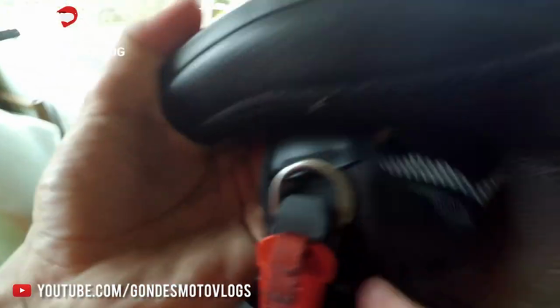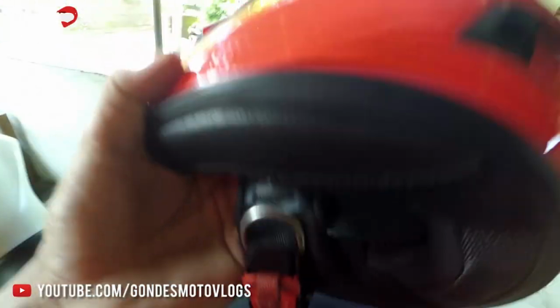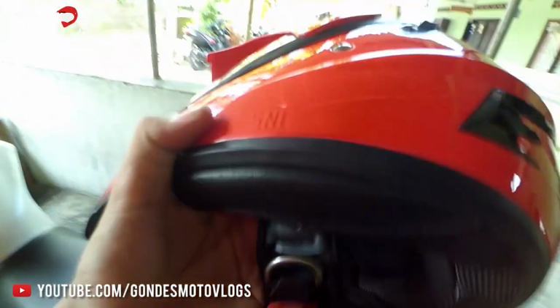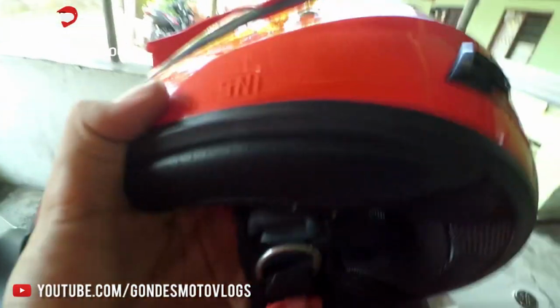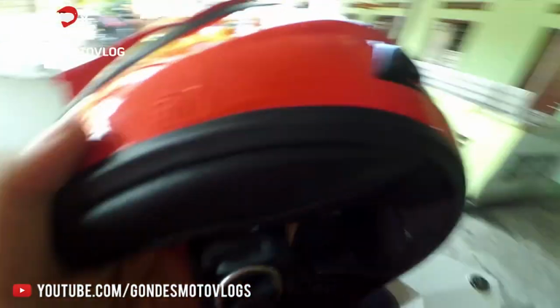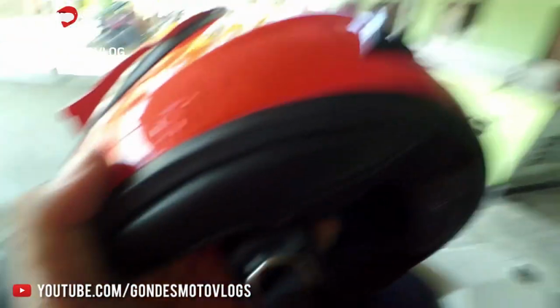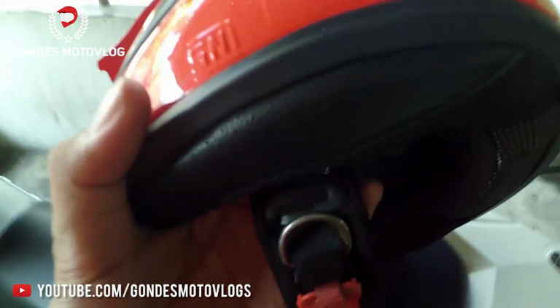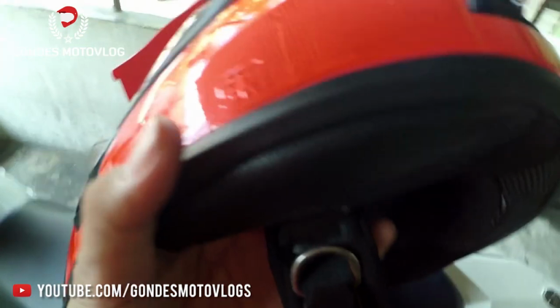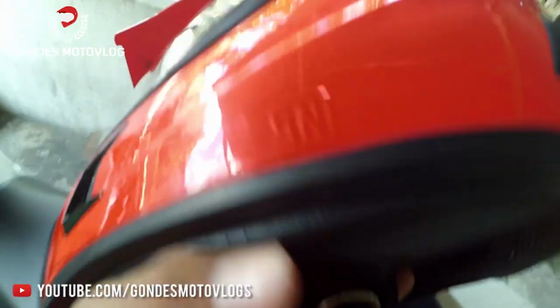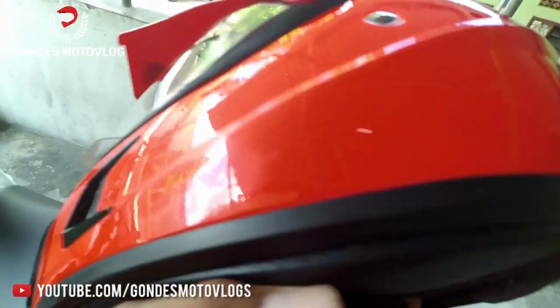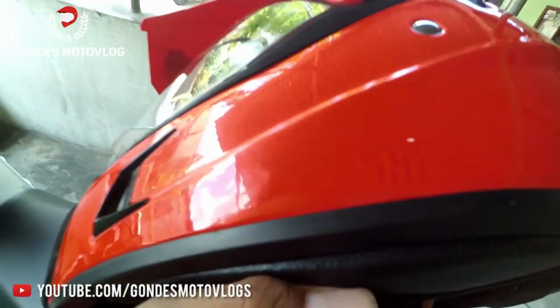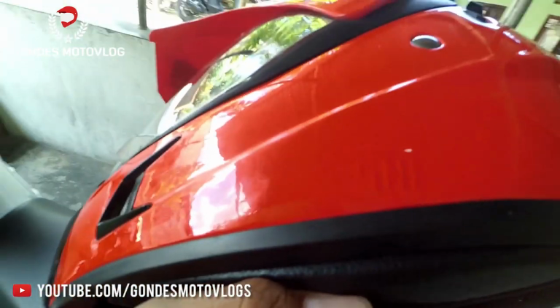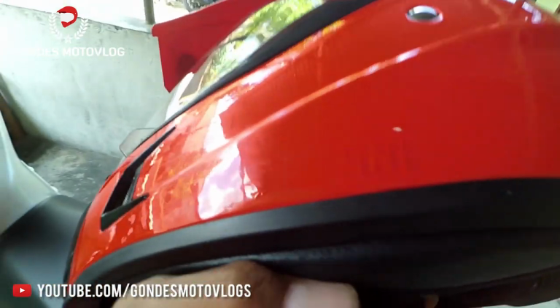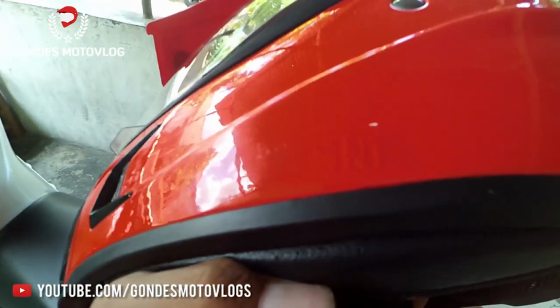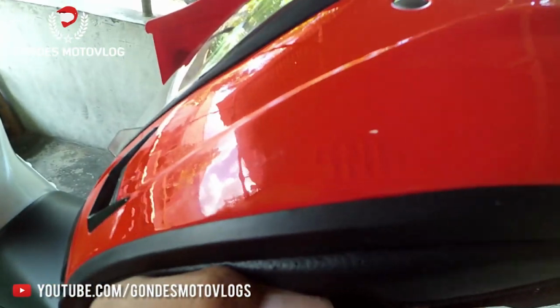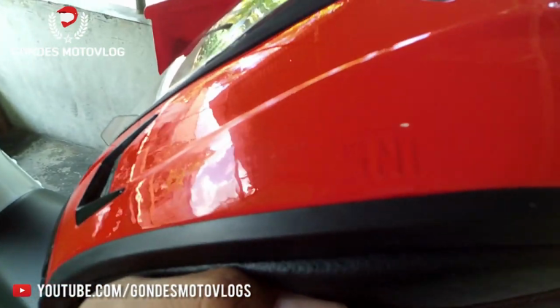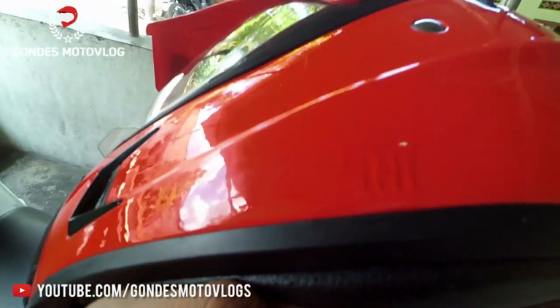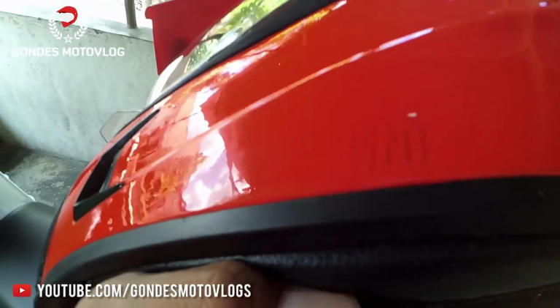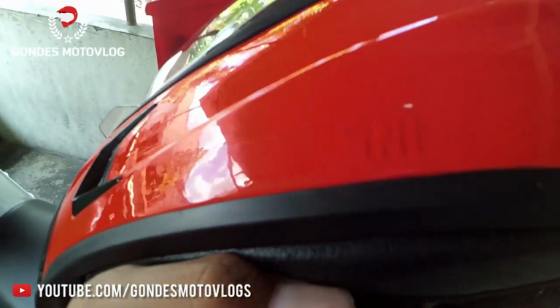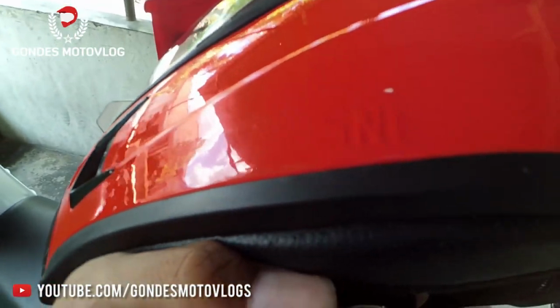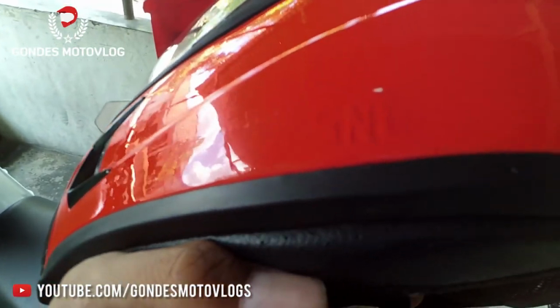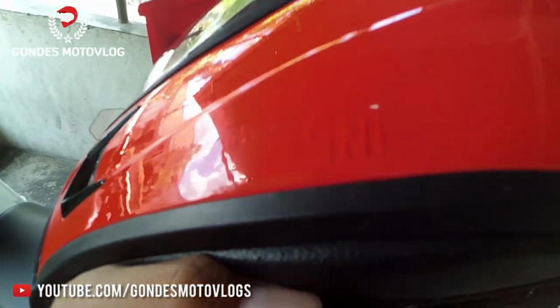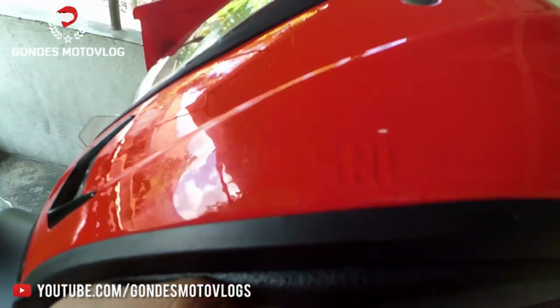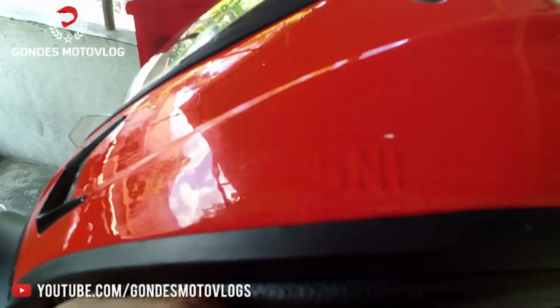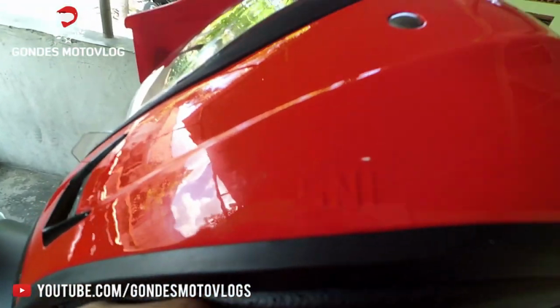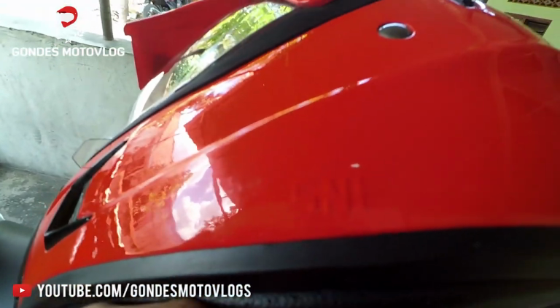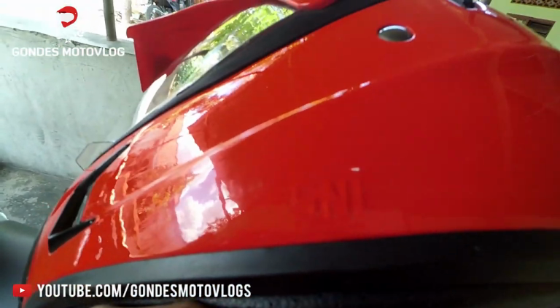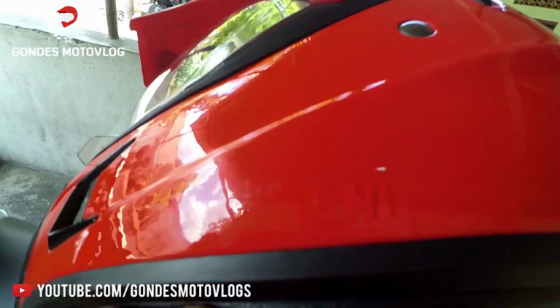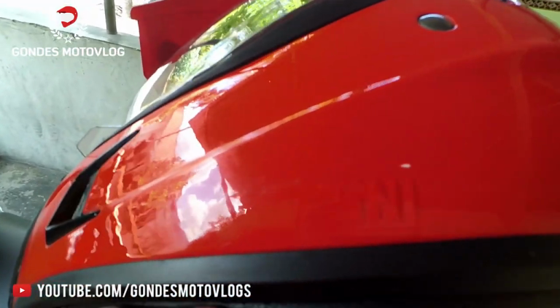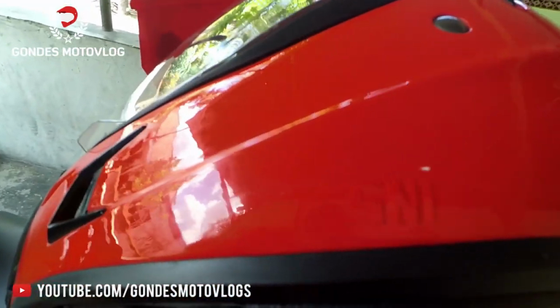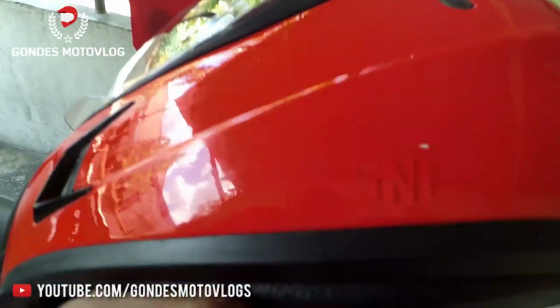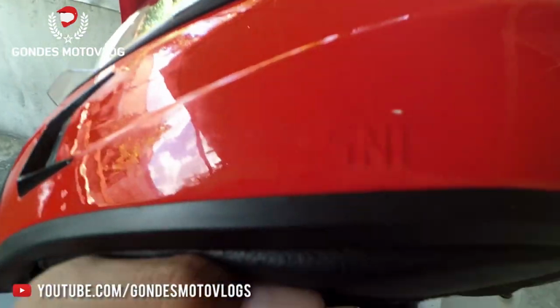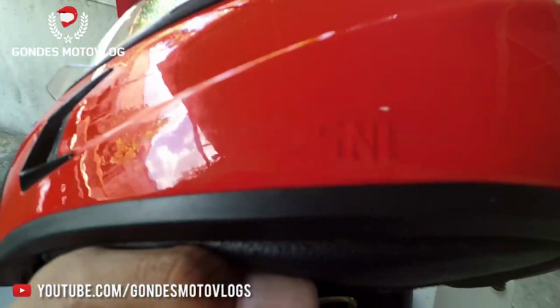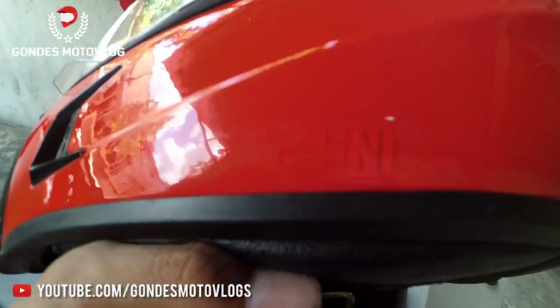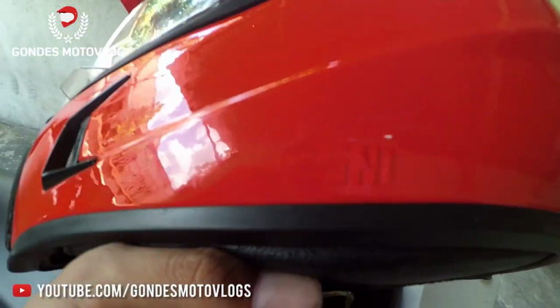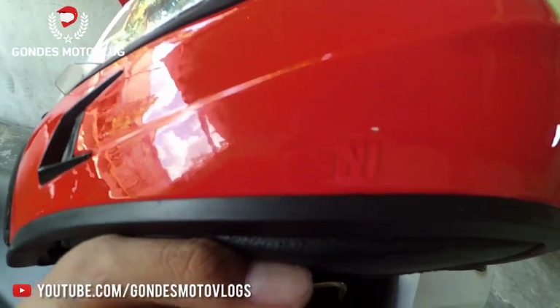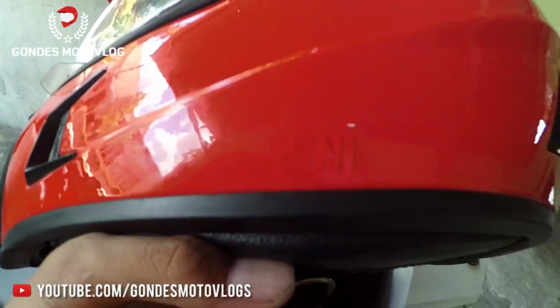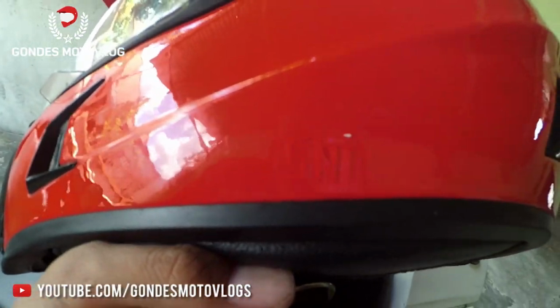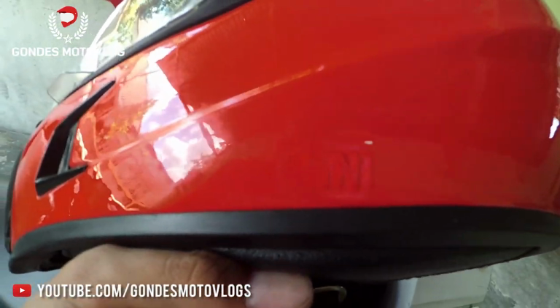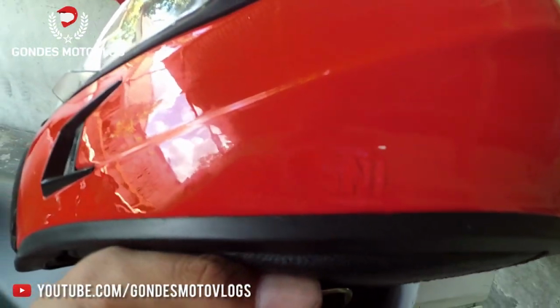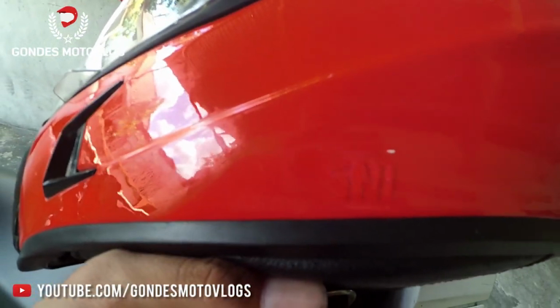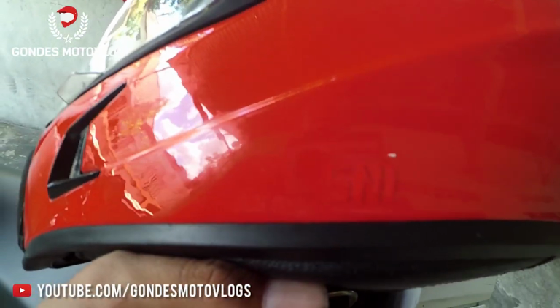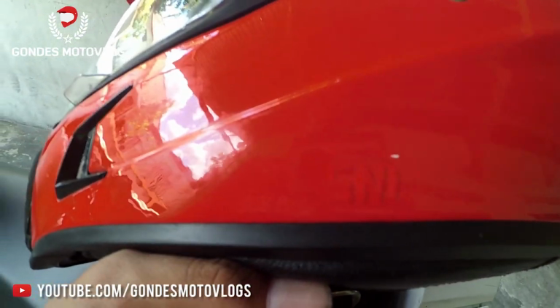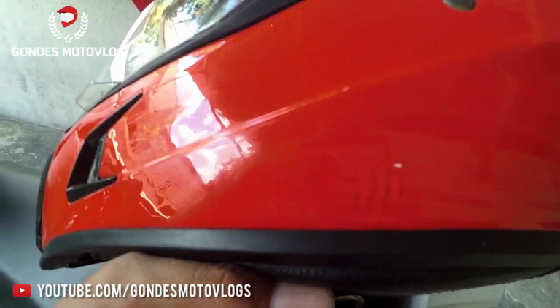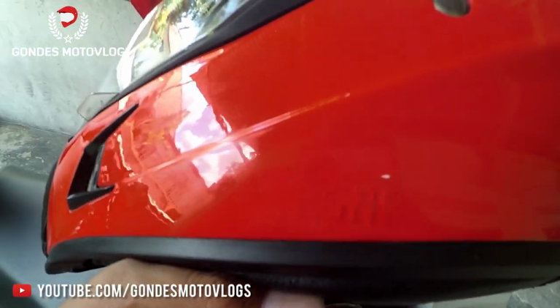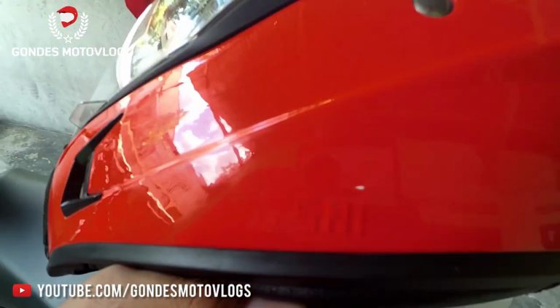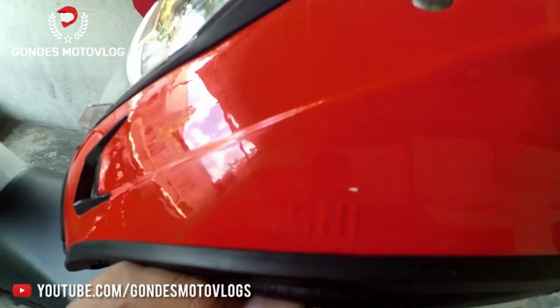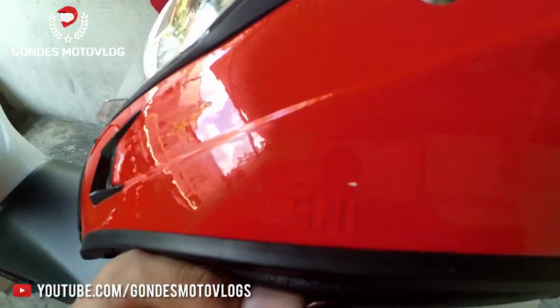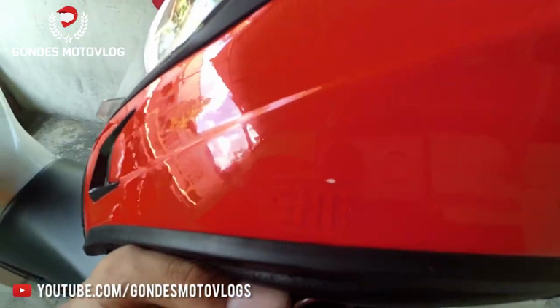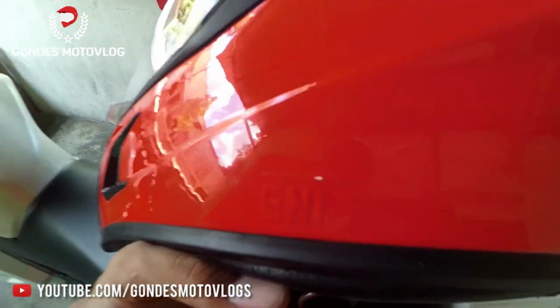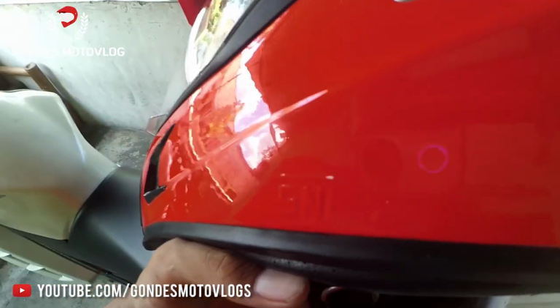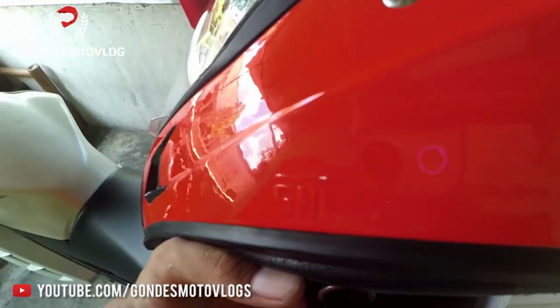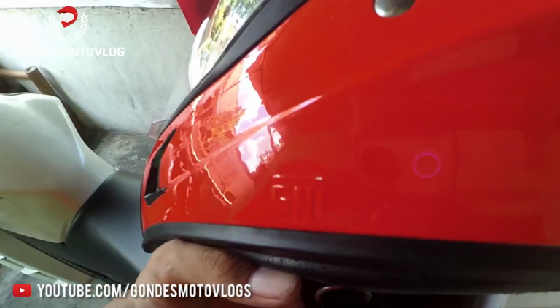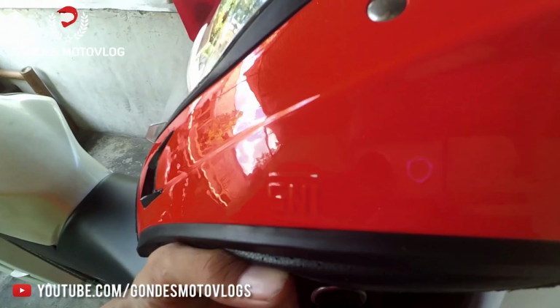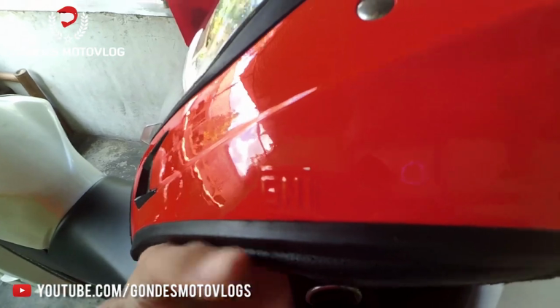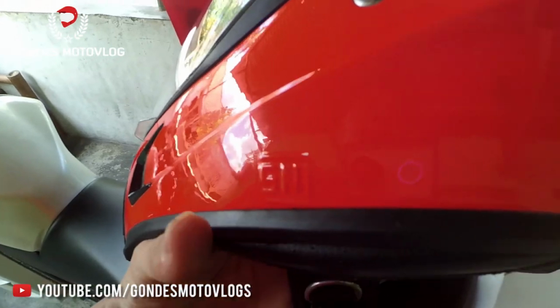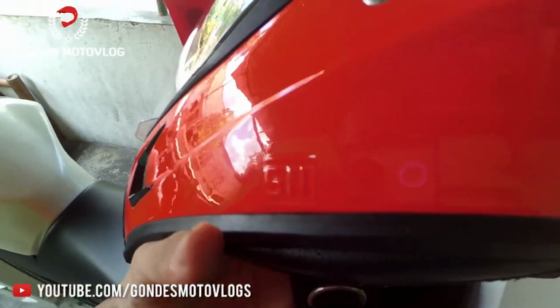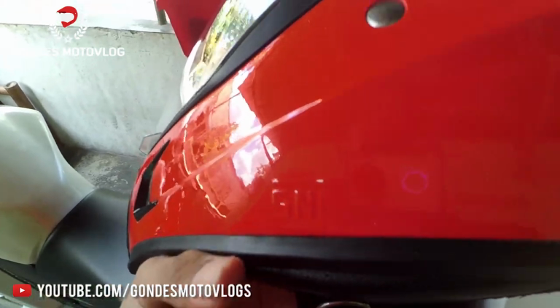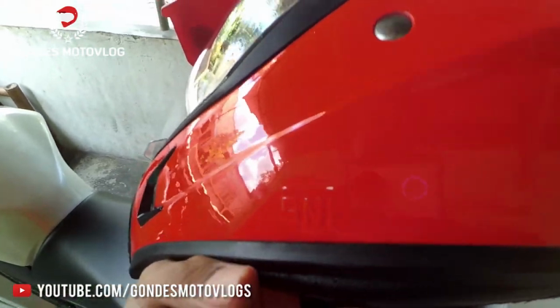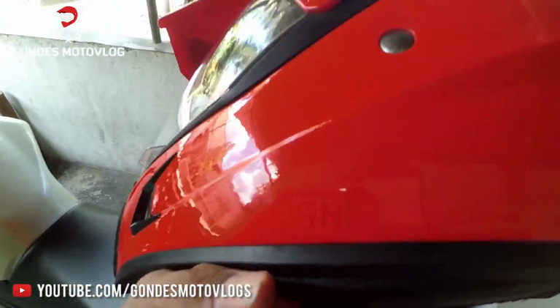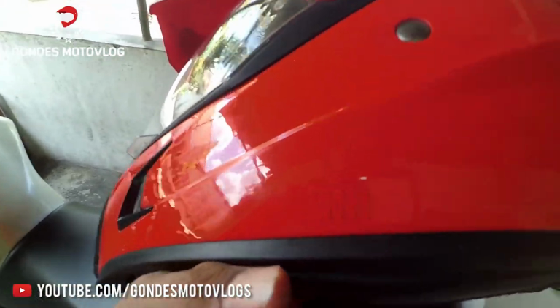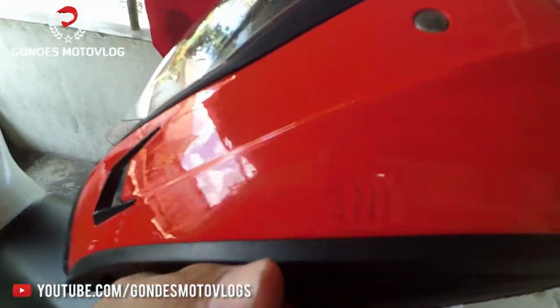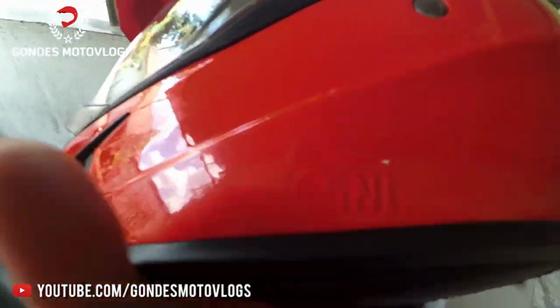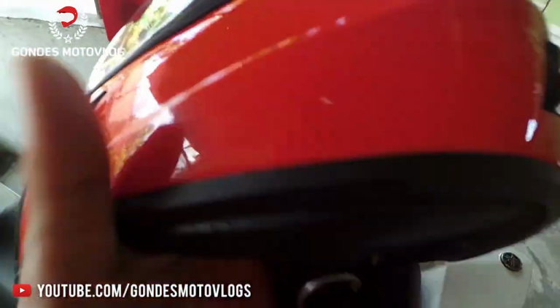This helmet also already meets the SNI (Standar Nasional Indonesia) standard. You can see the SNI certification mark here on the helmet.